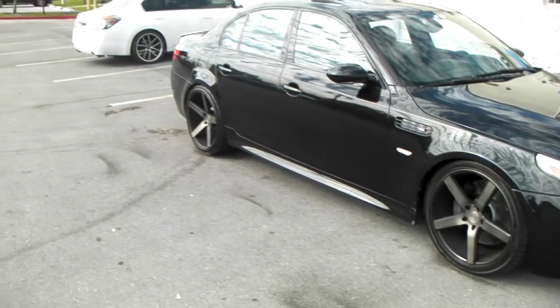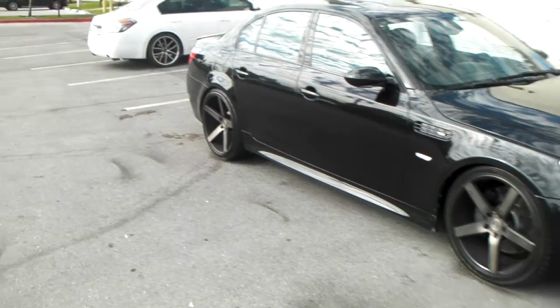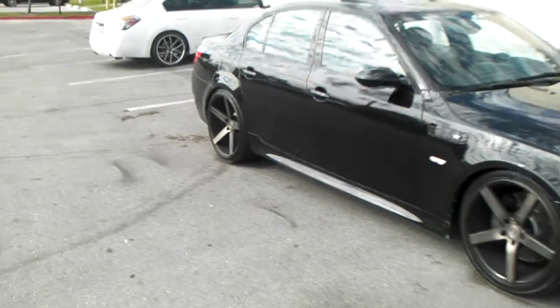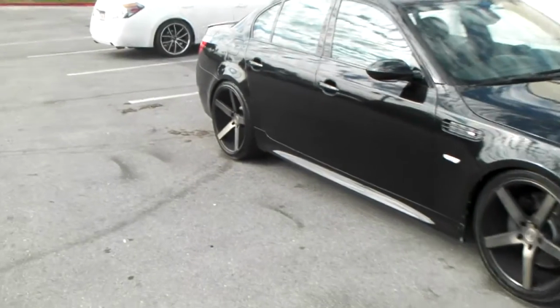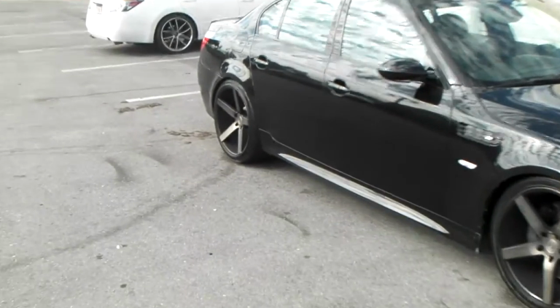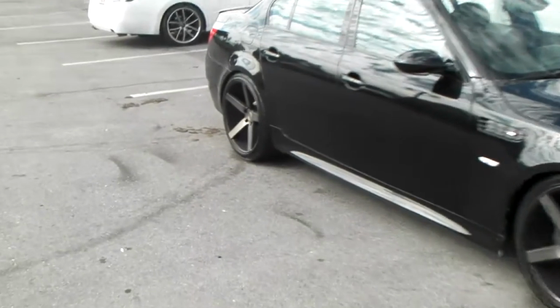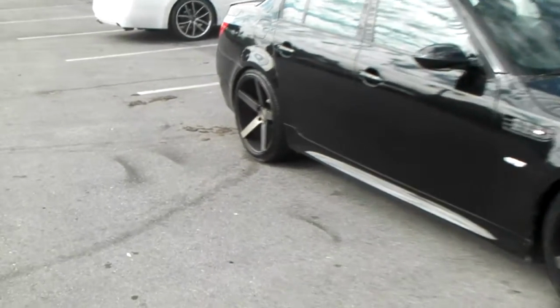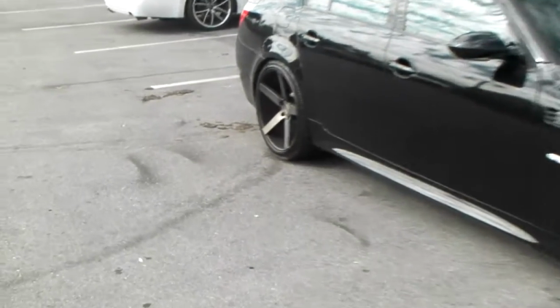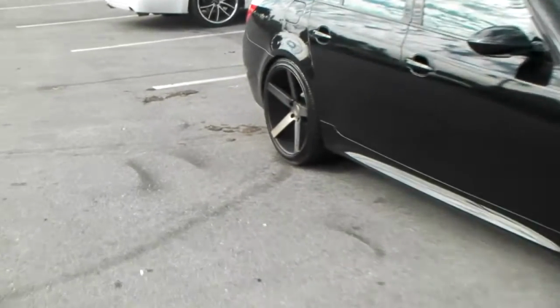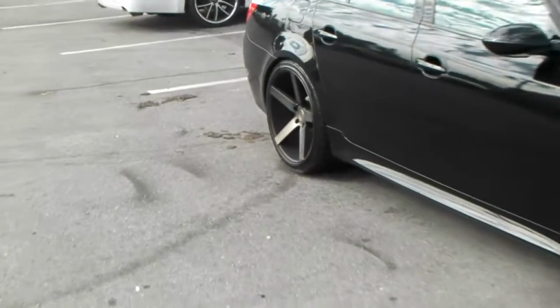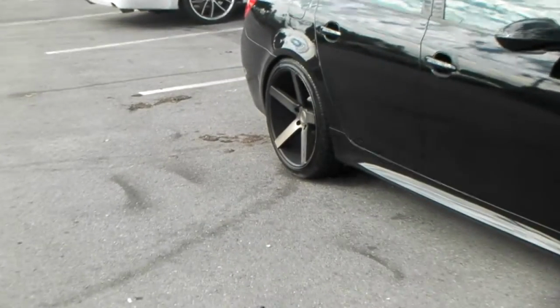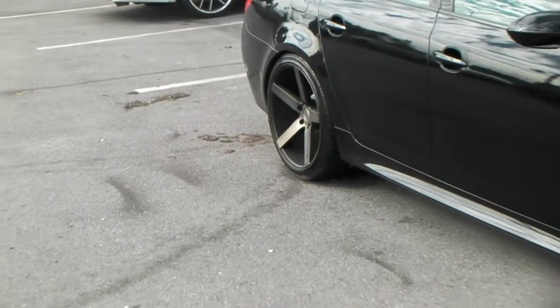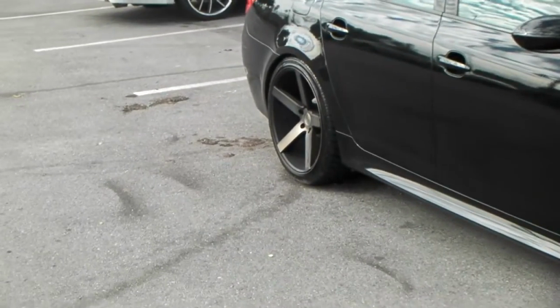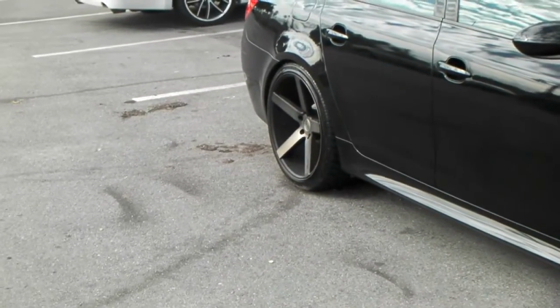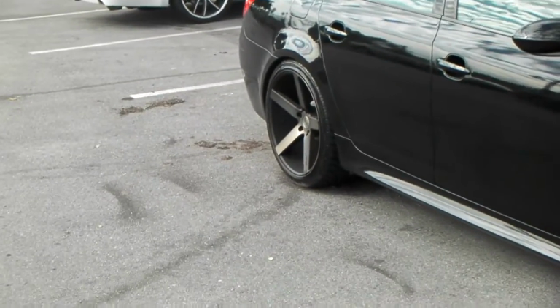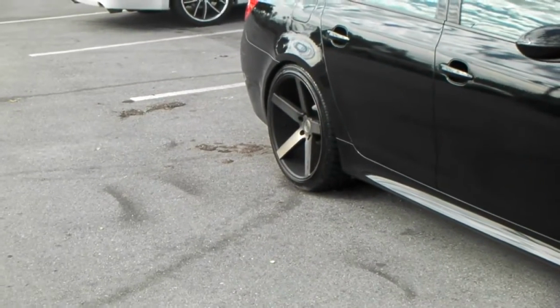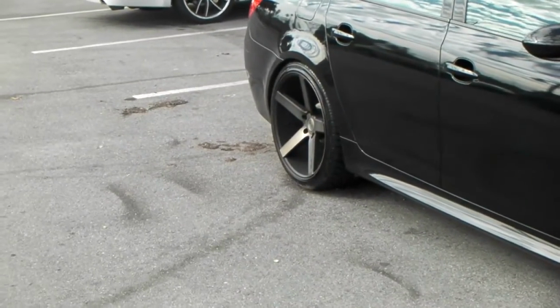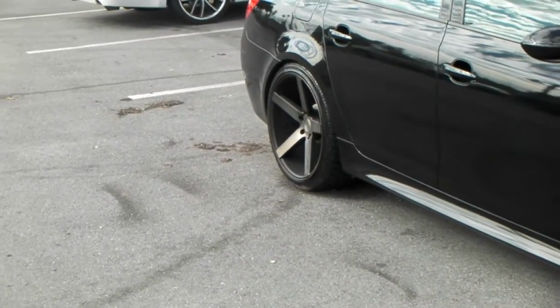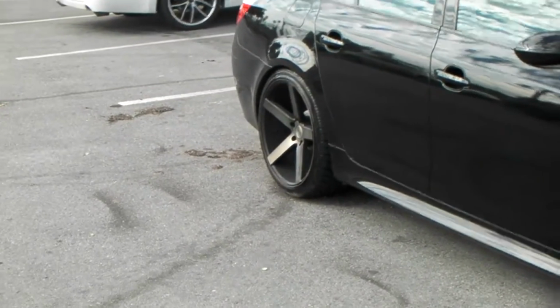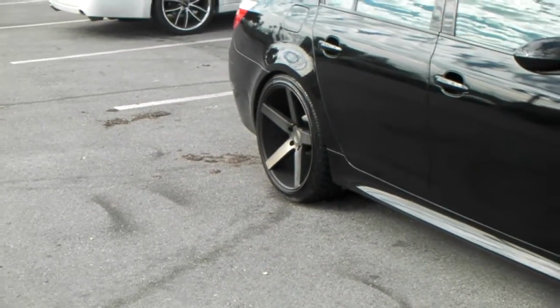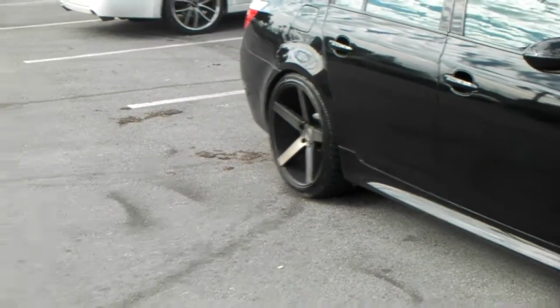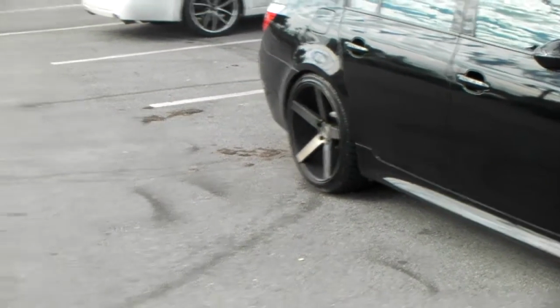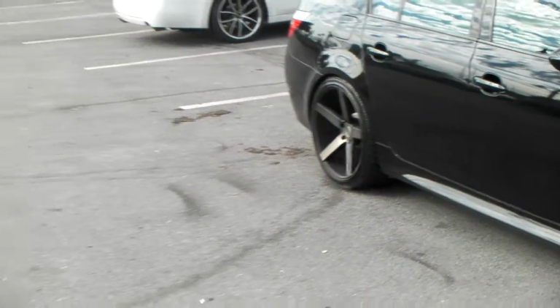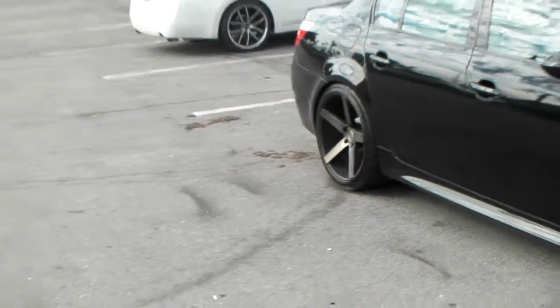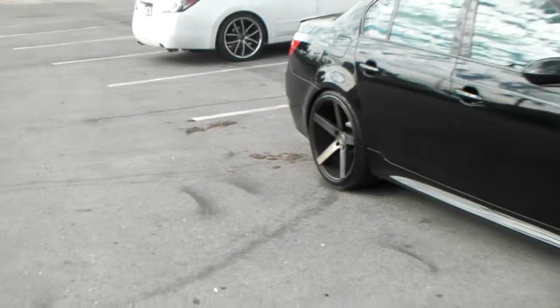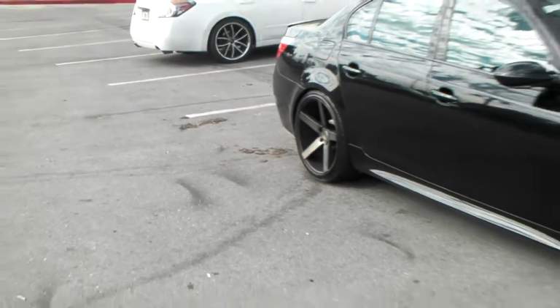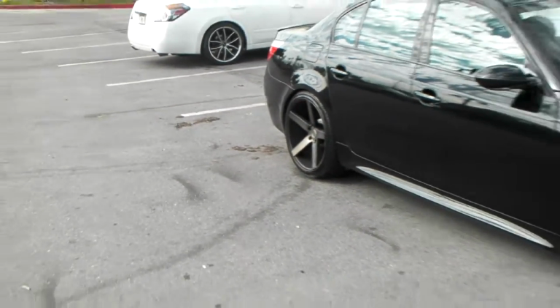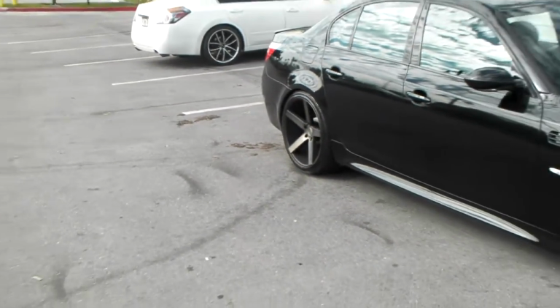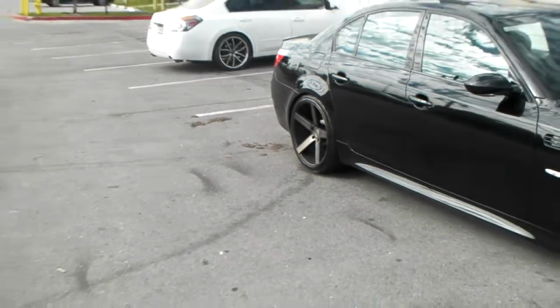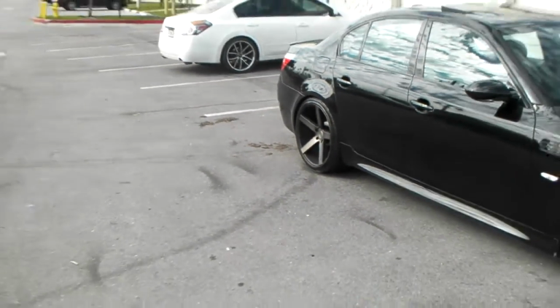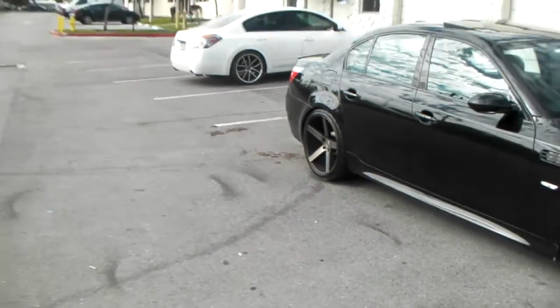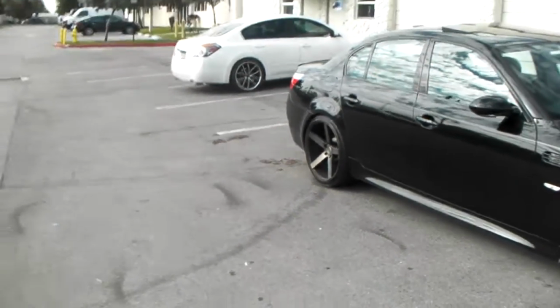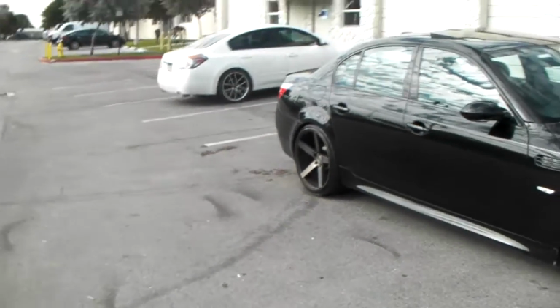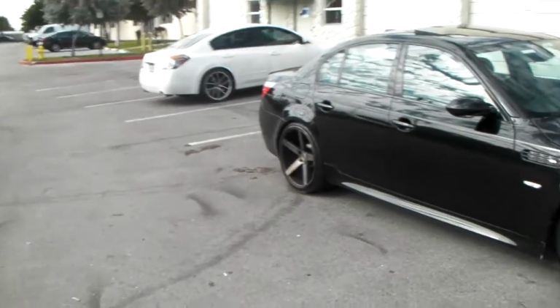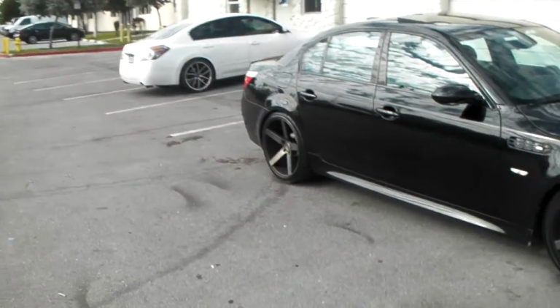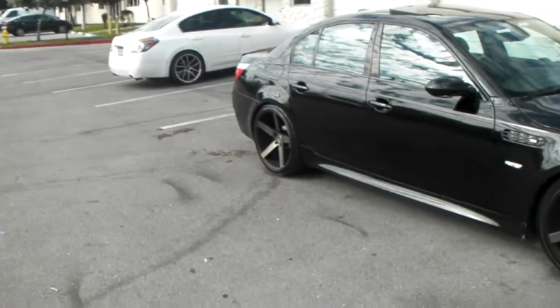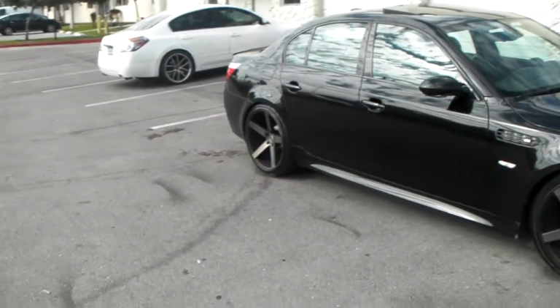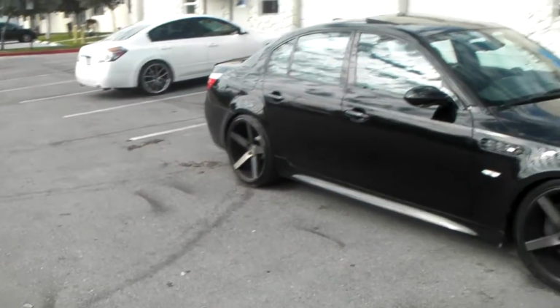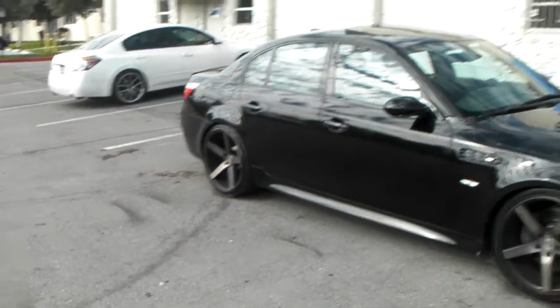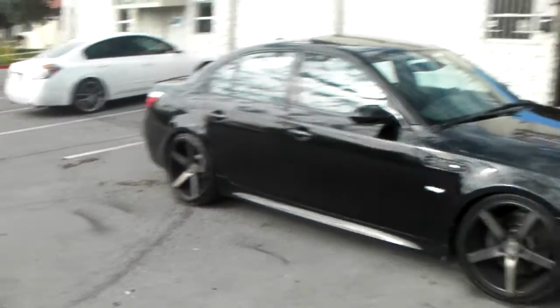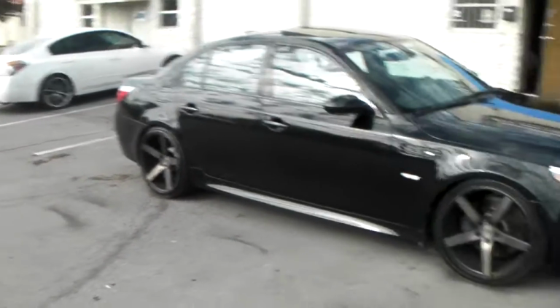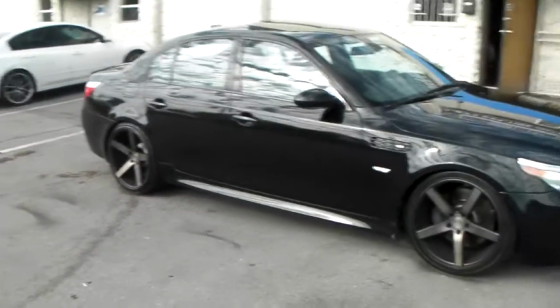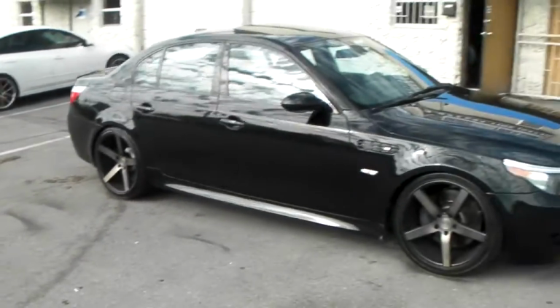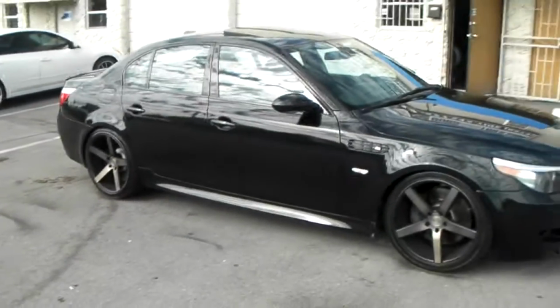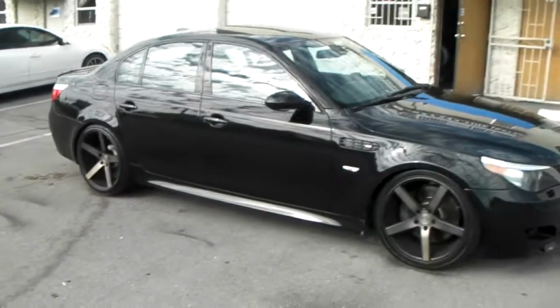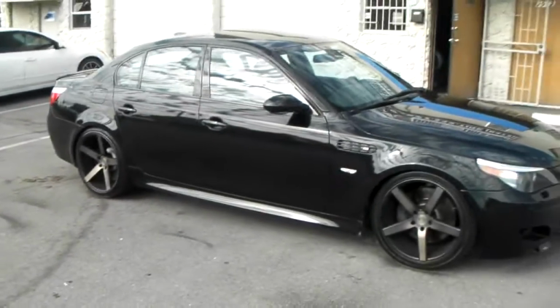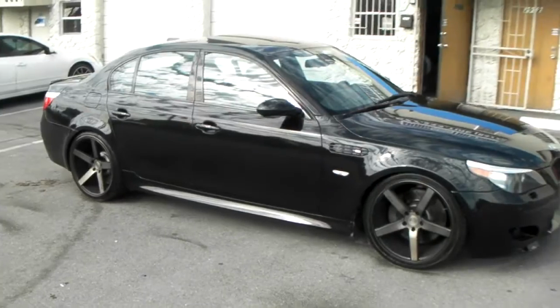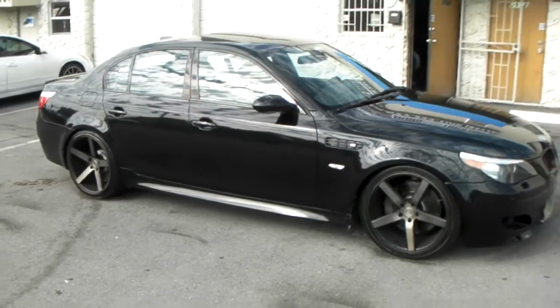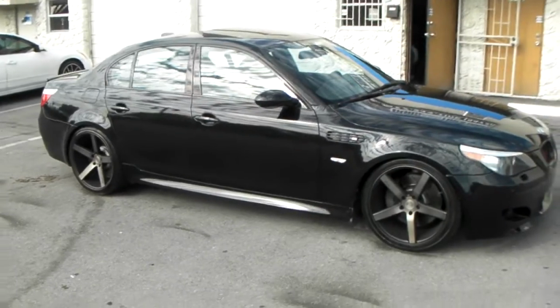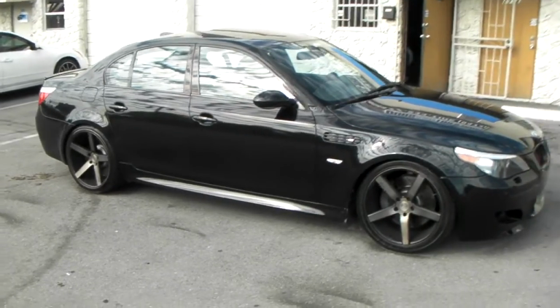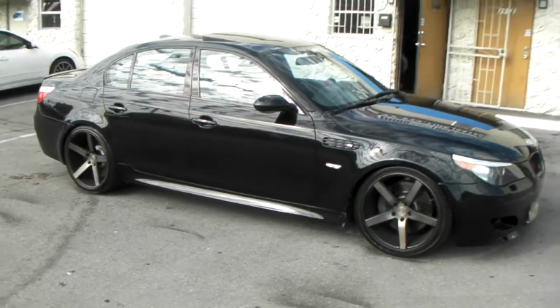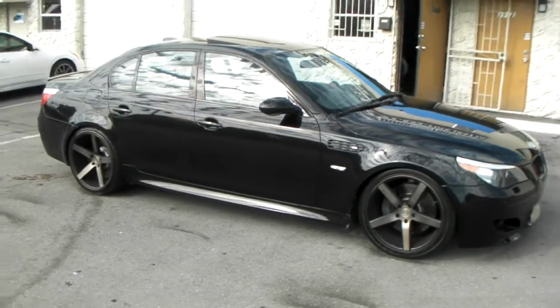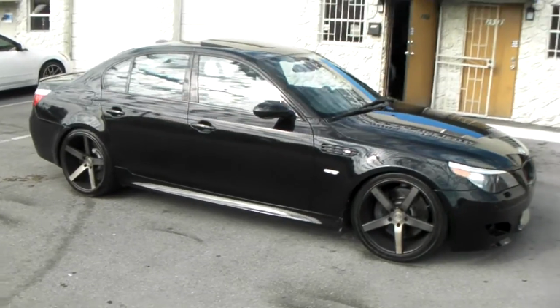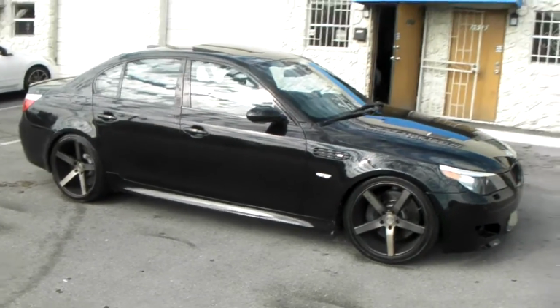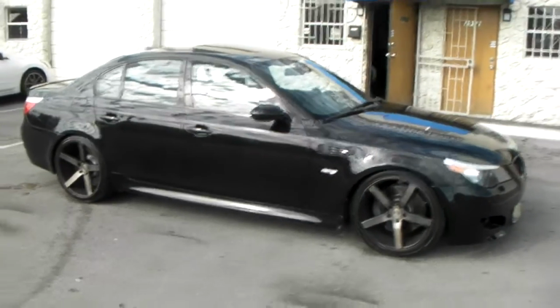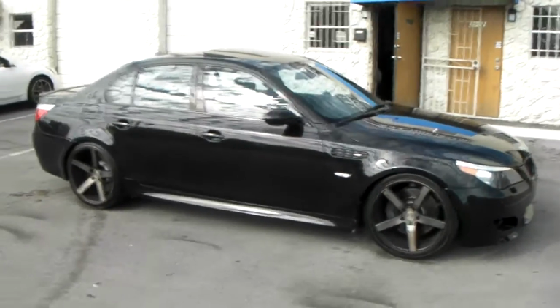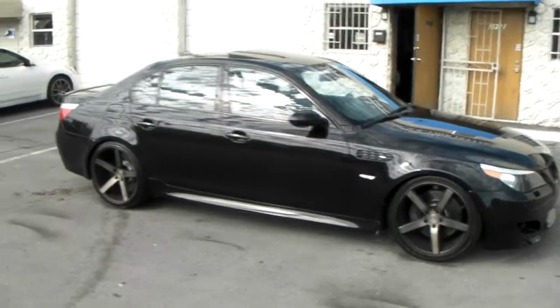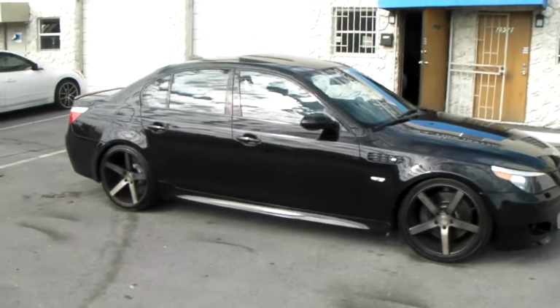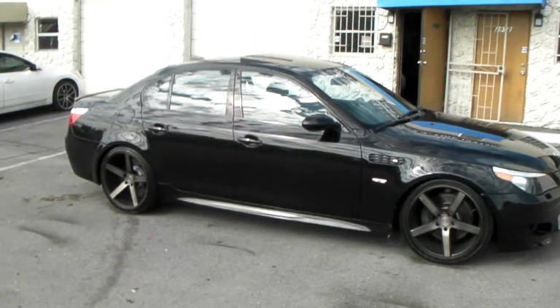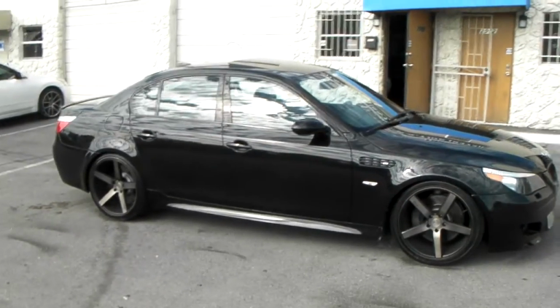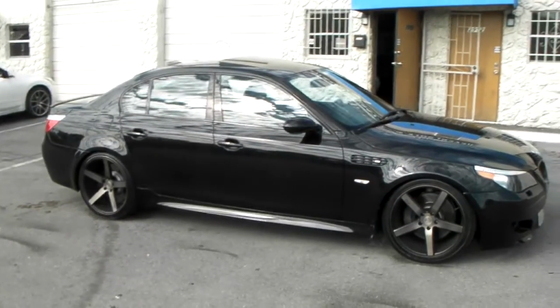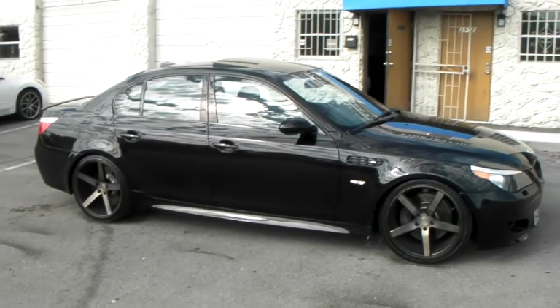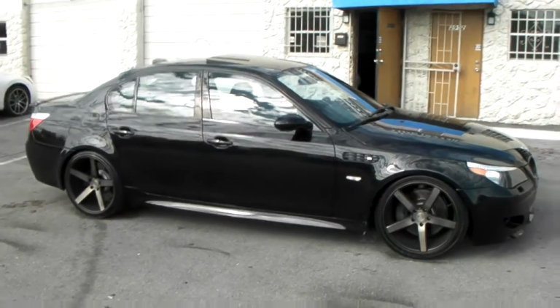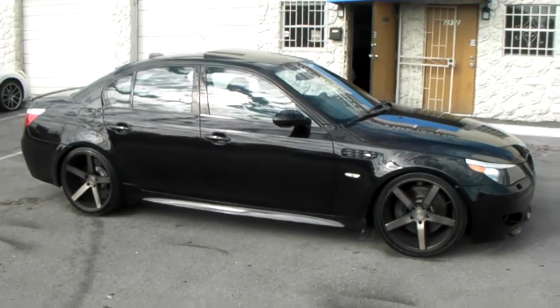You can see how deep the concave is — came out great on this wheel. The machine dark tint looks great with black and a bunch of other colors.